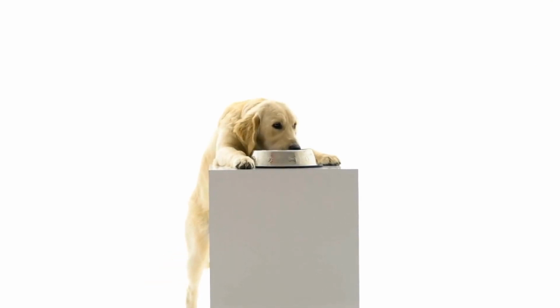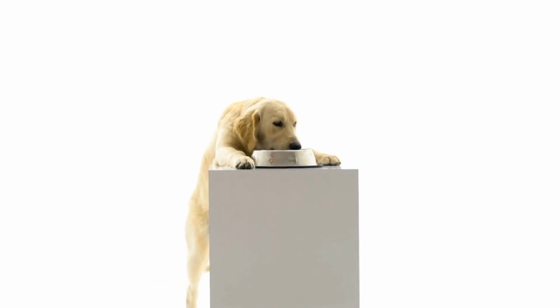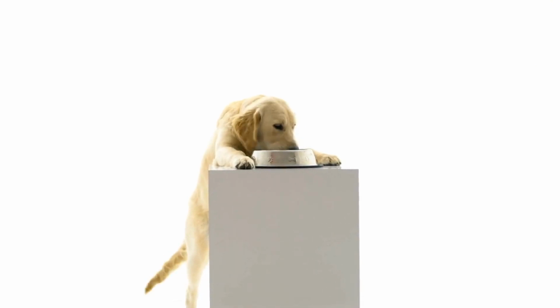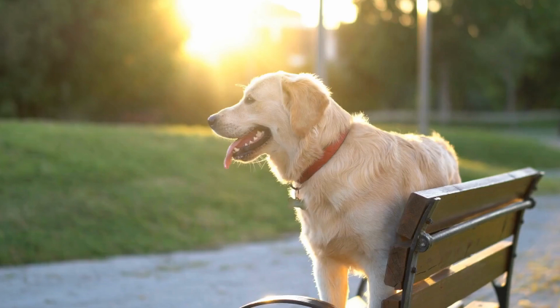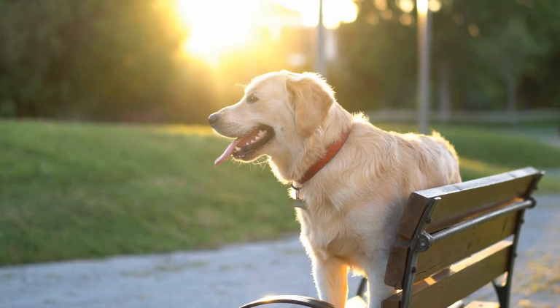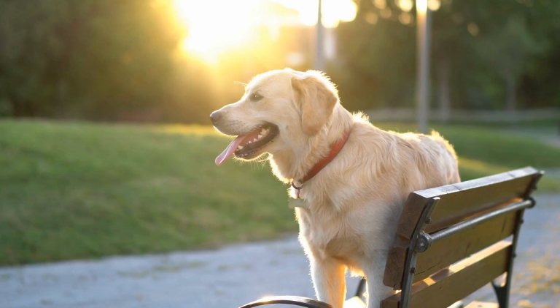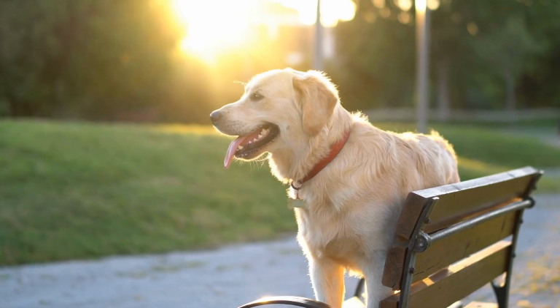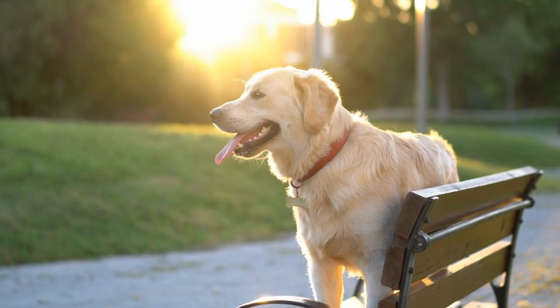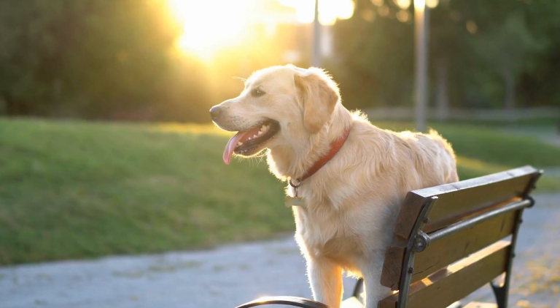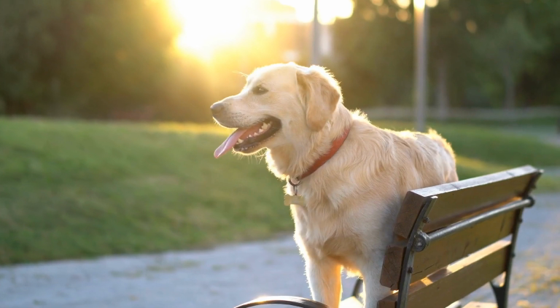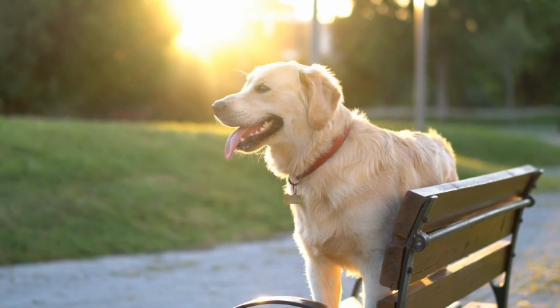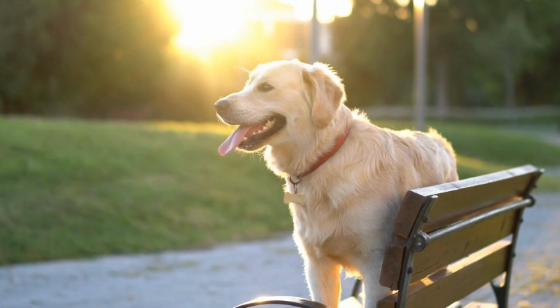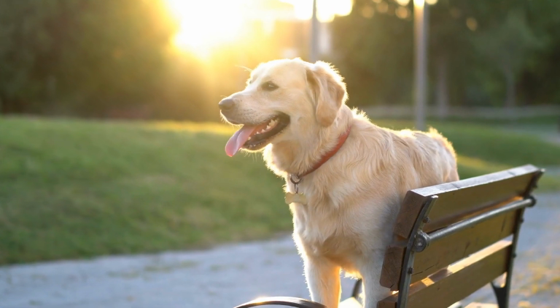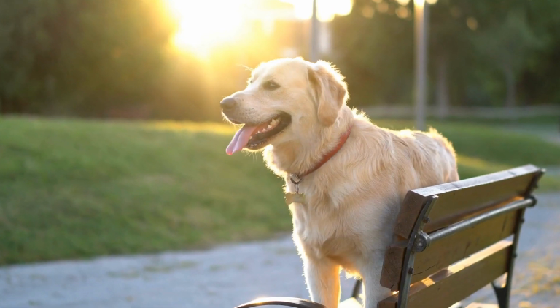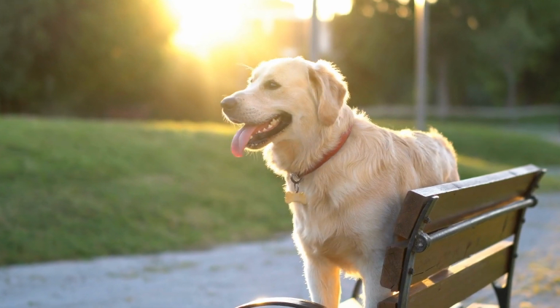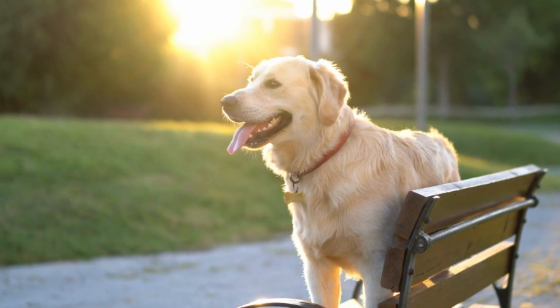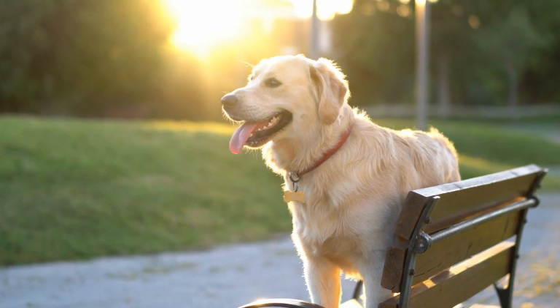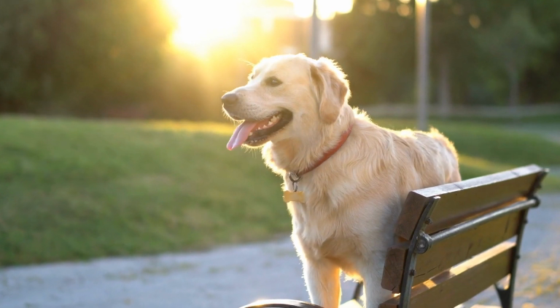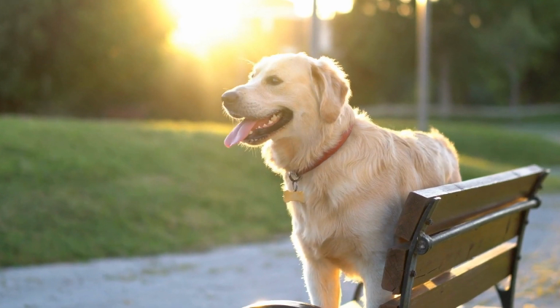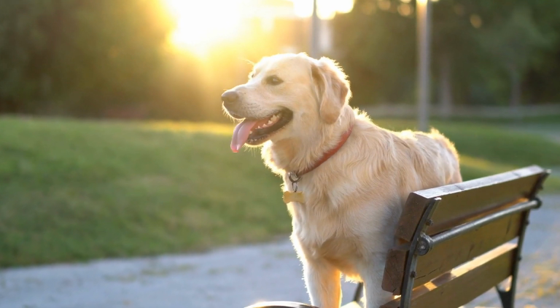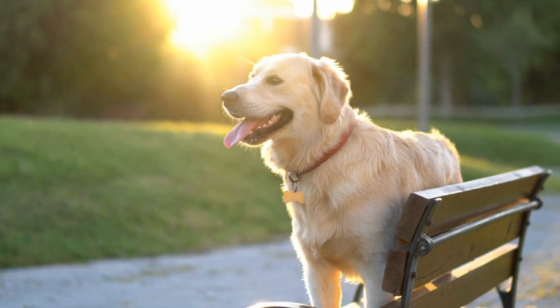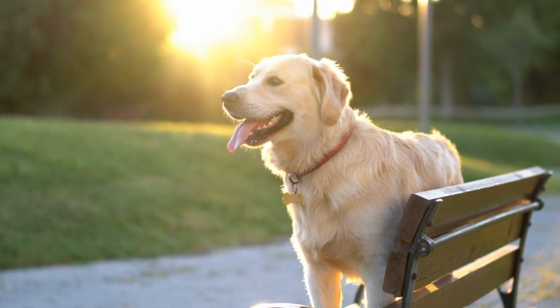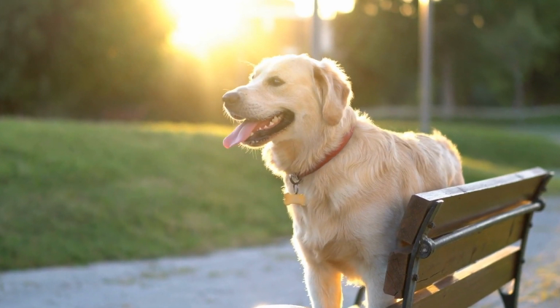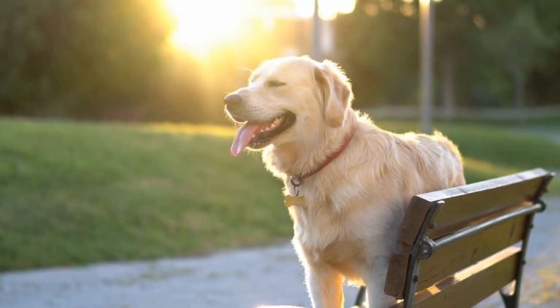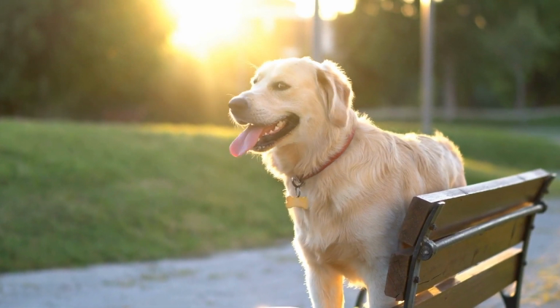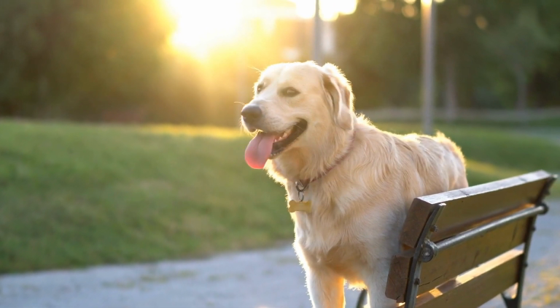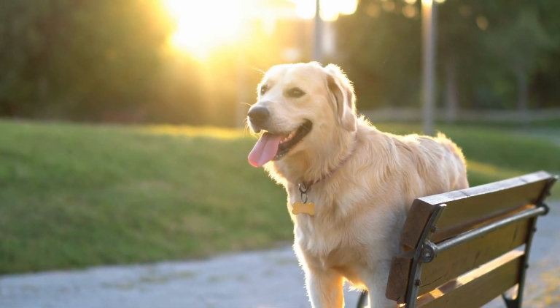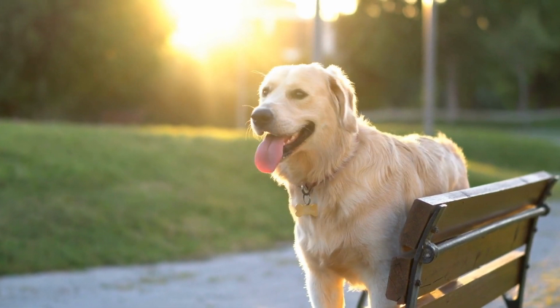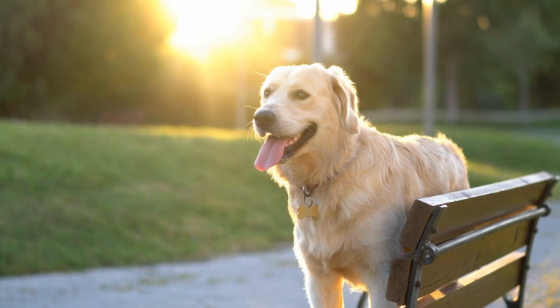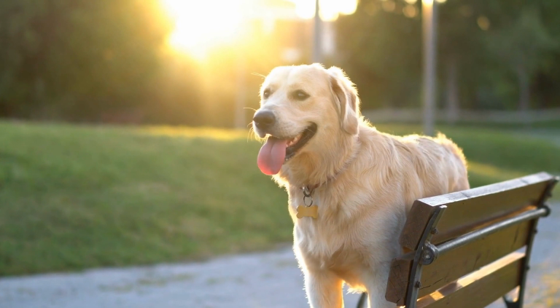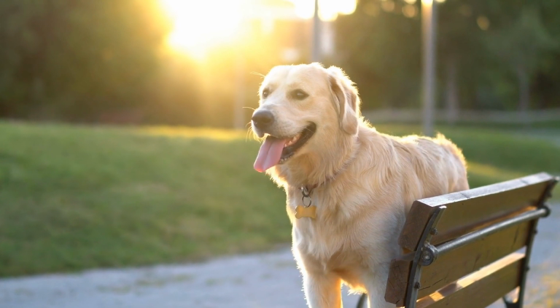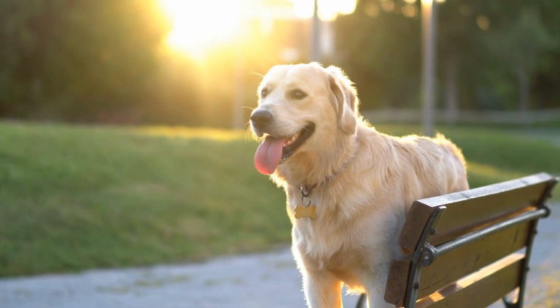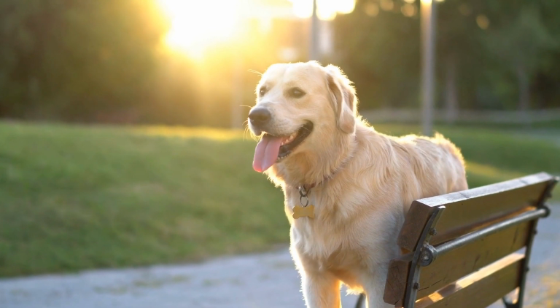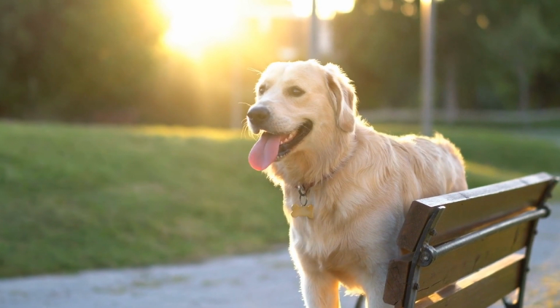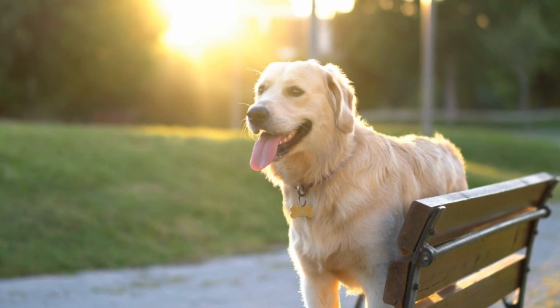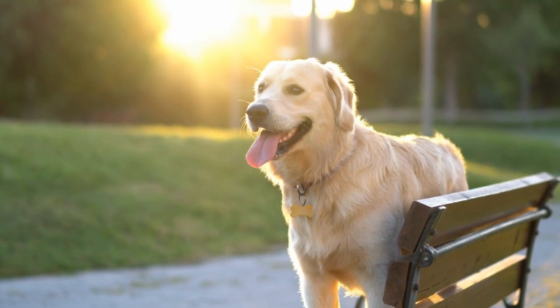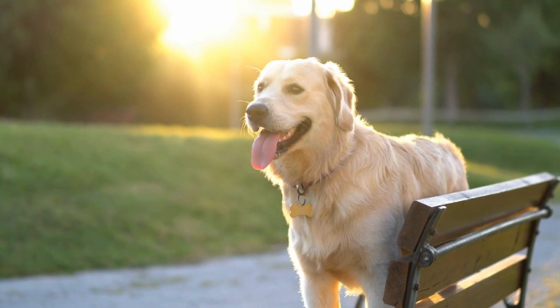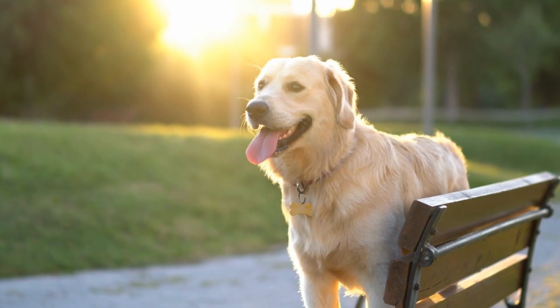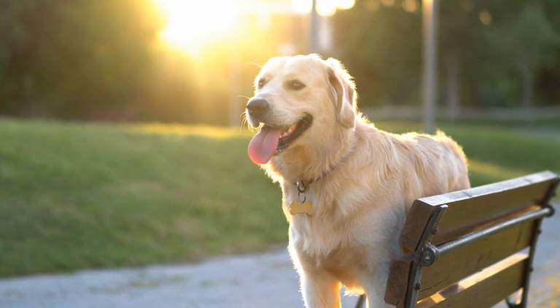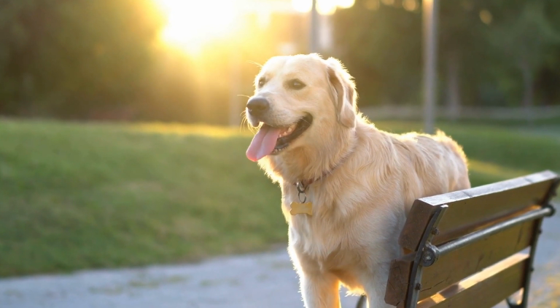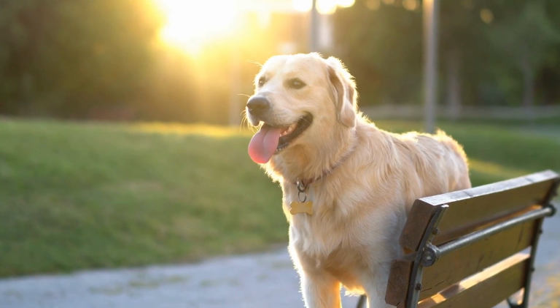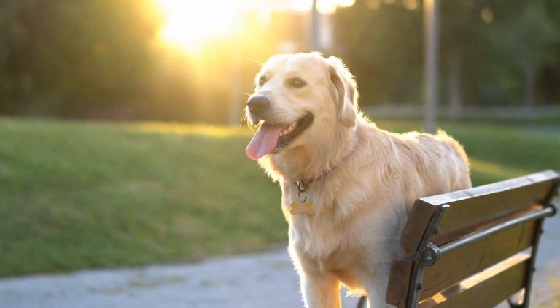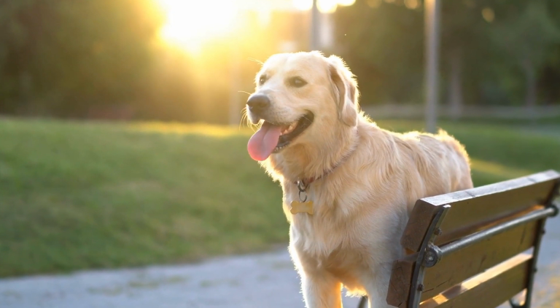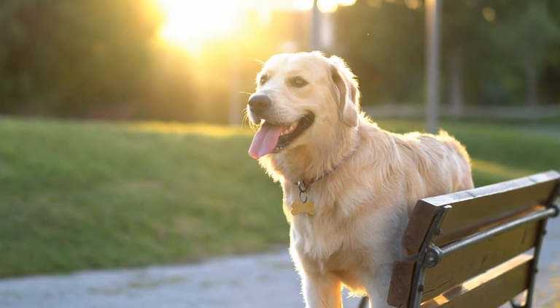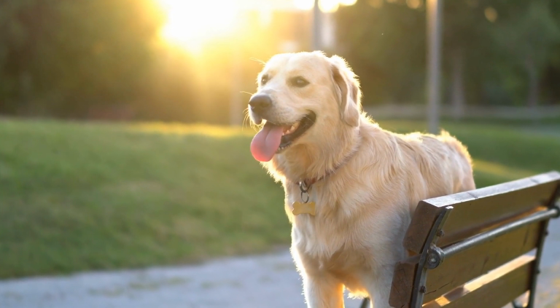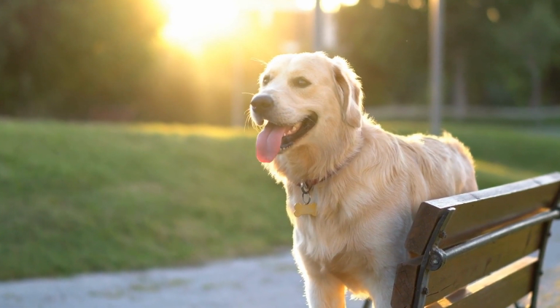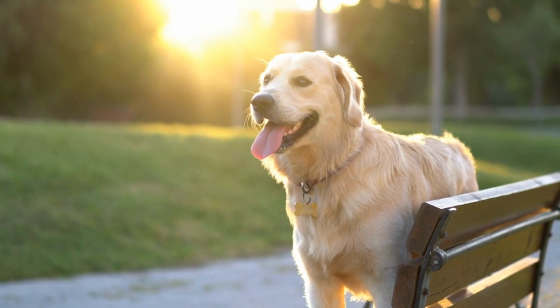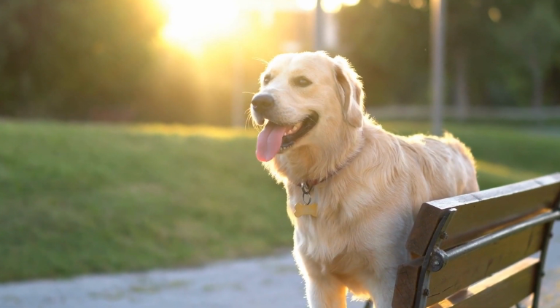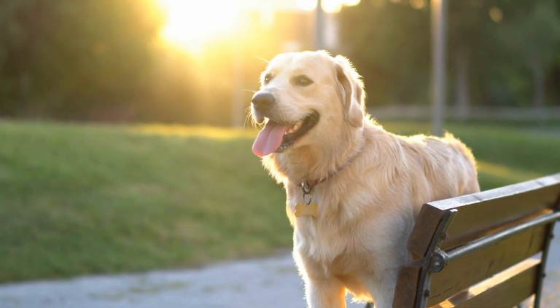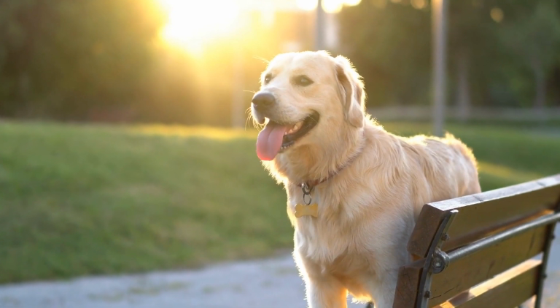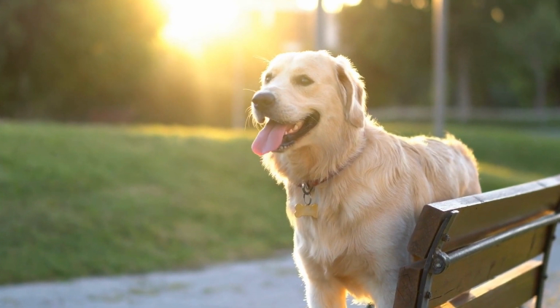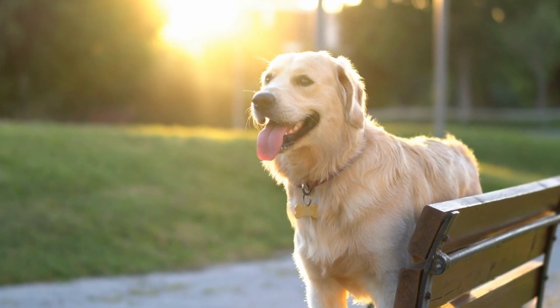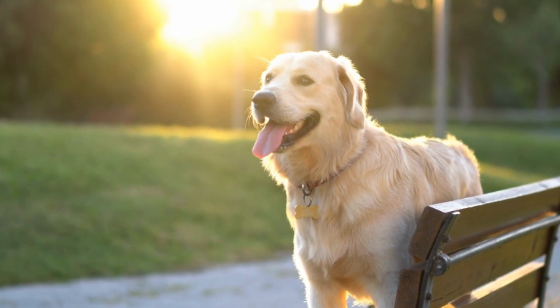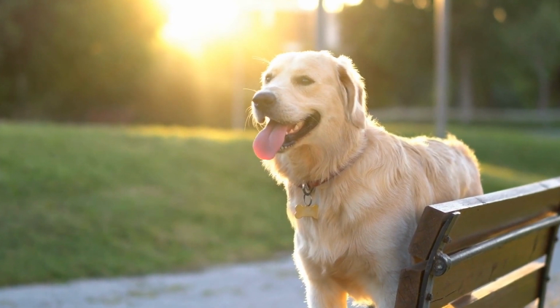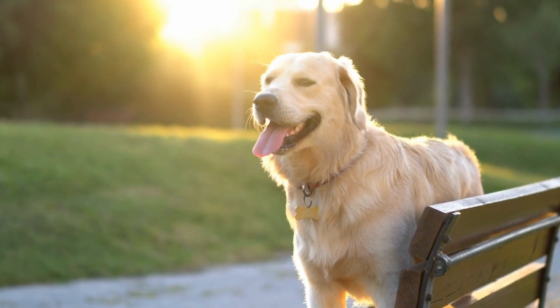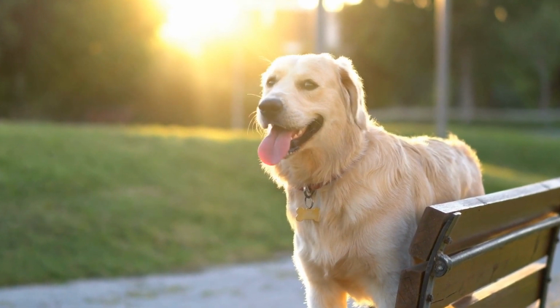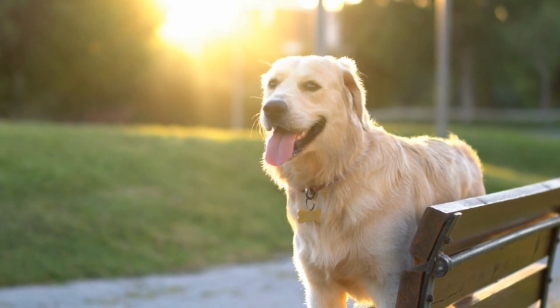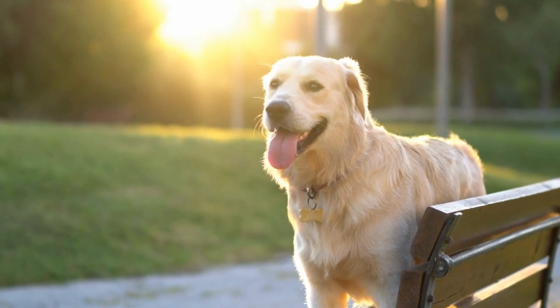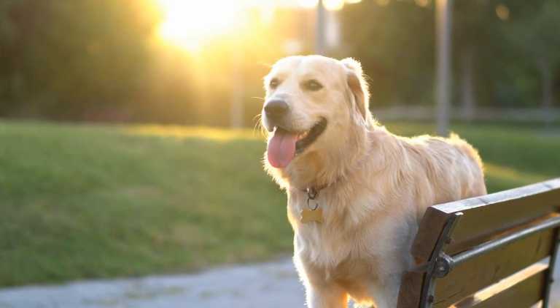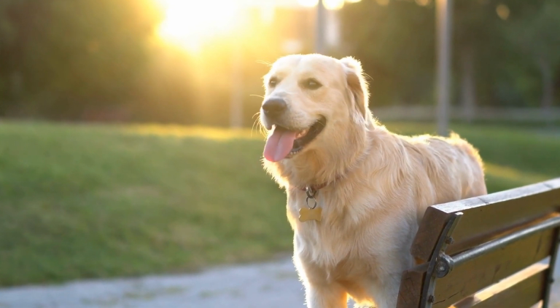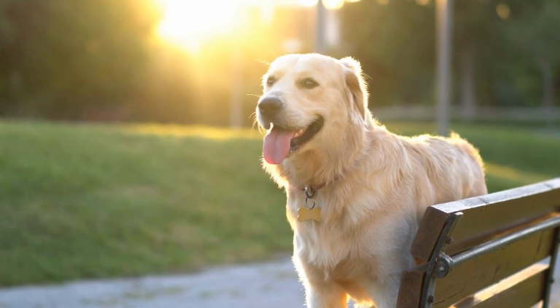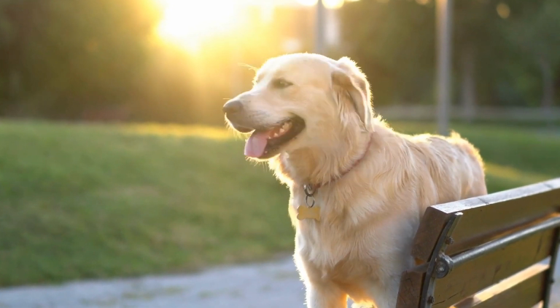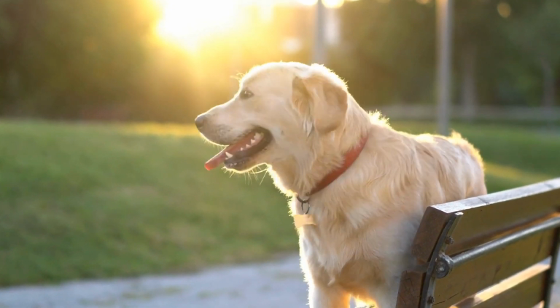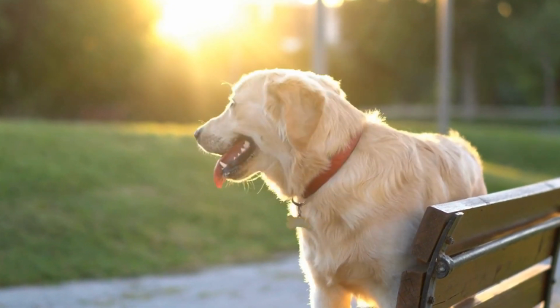But can Golden Retrievers, known for their gentle and friendly nature, be trained for this sport? Let's find out.